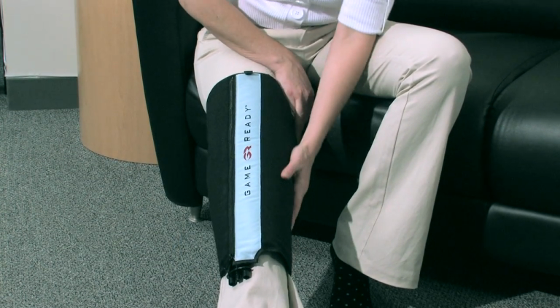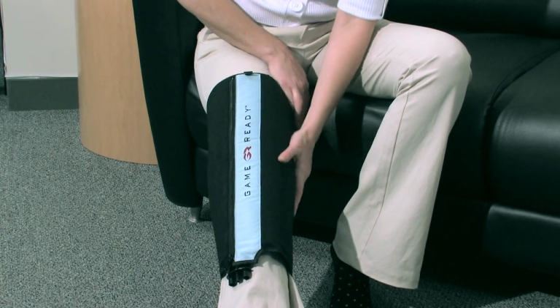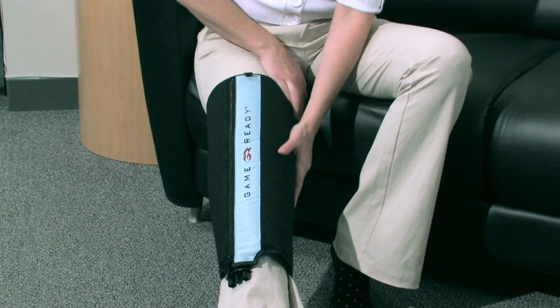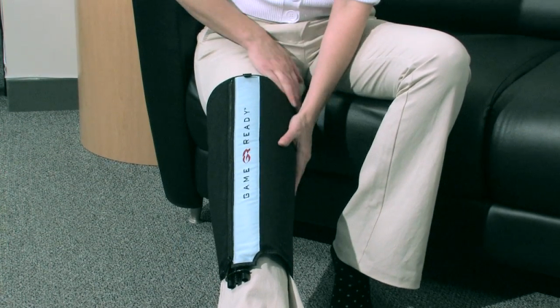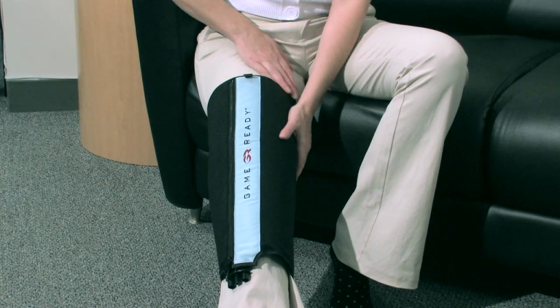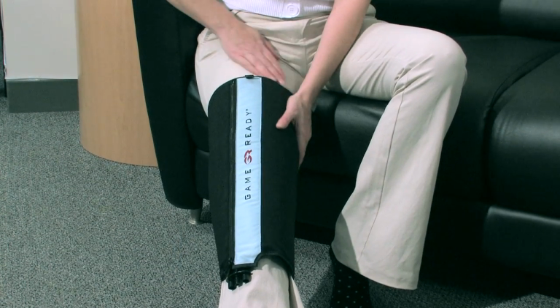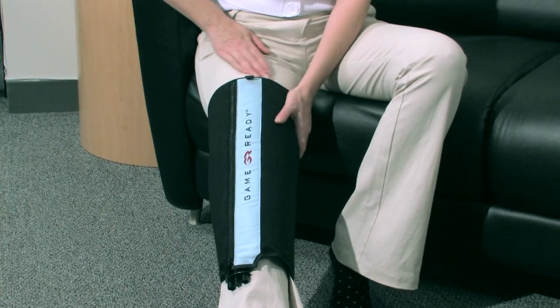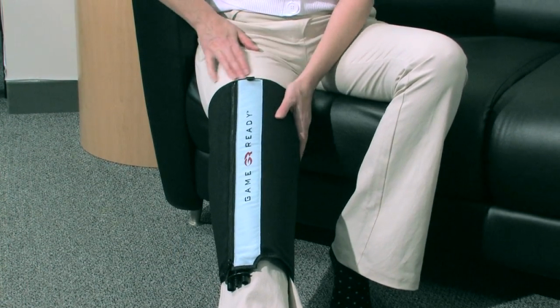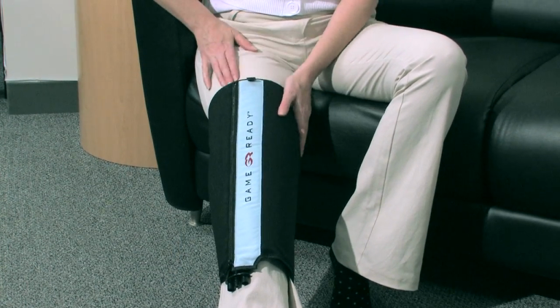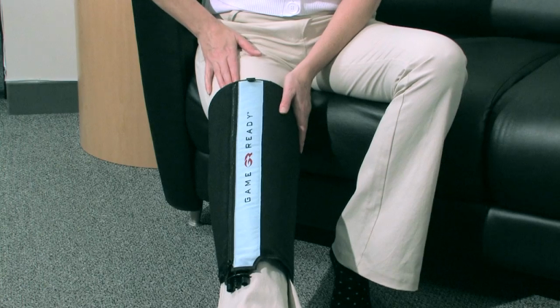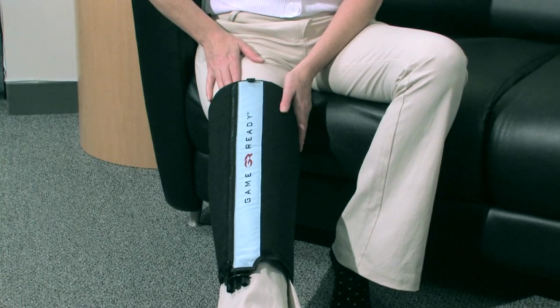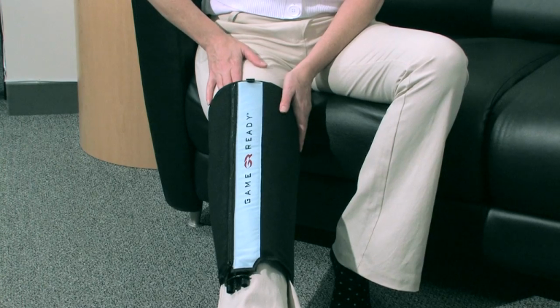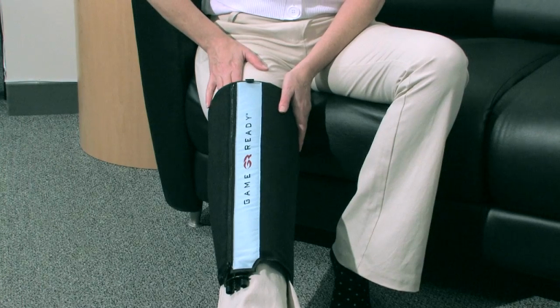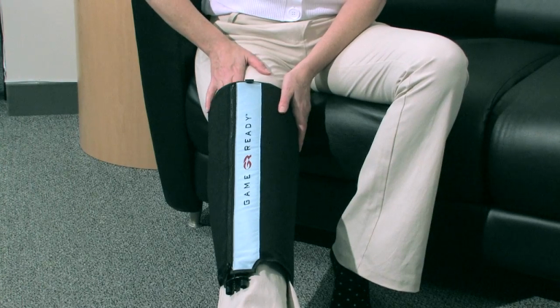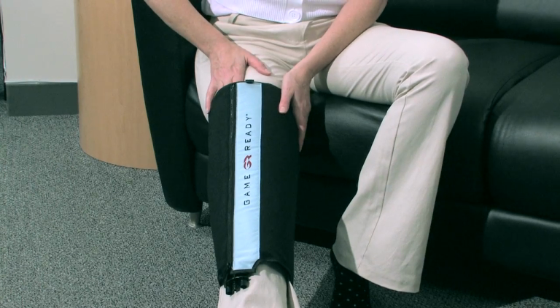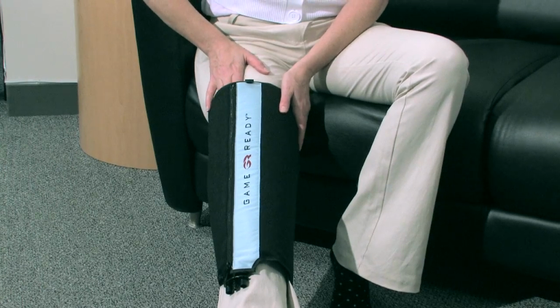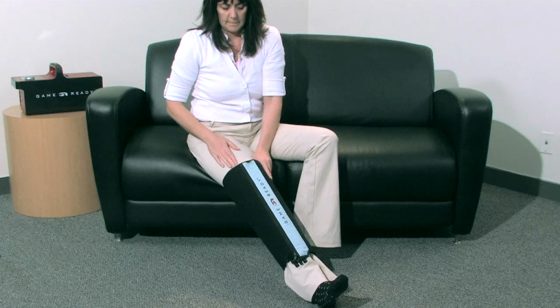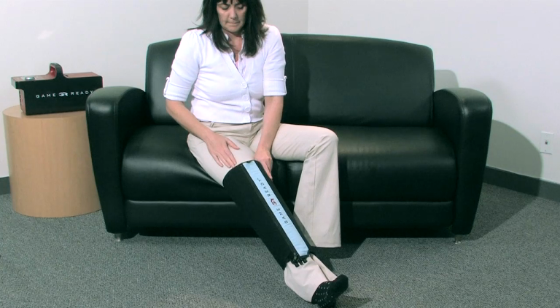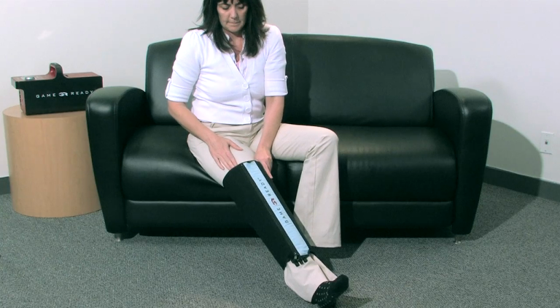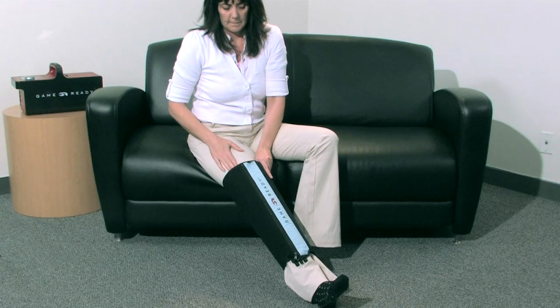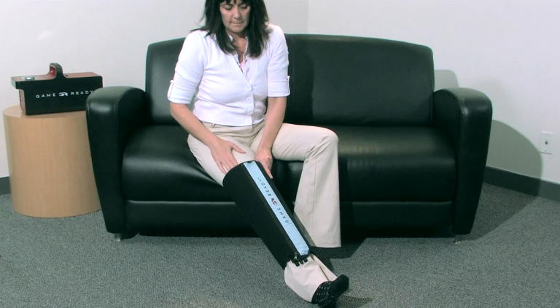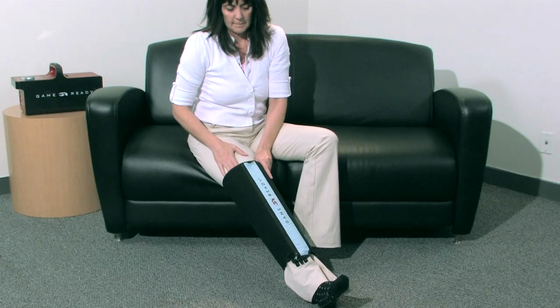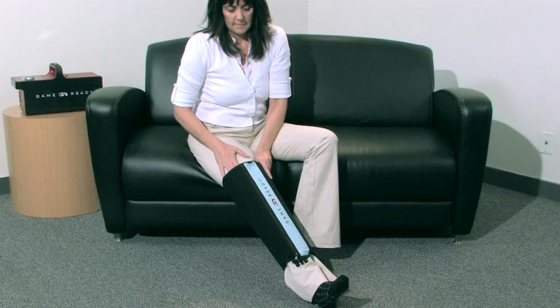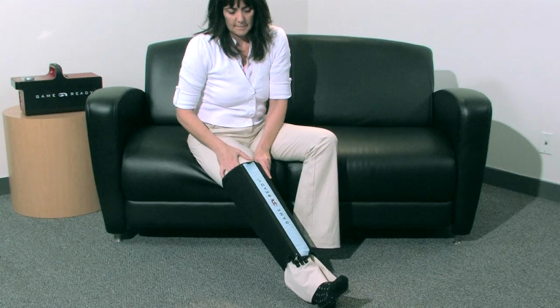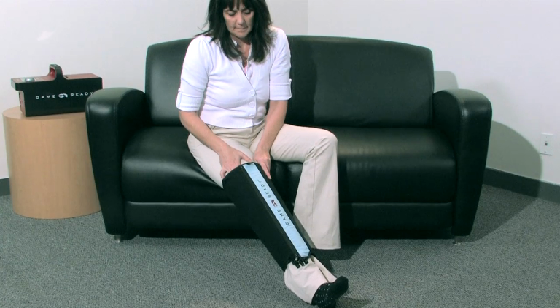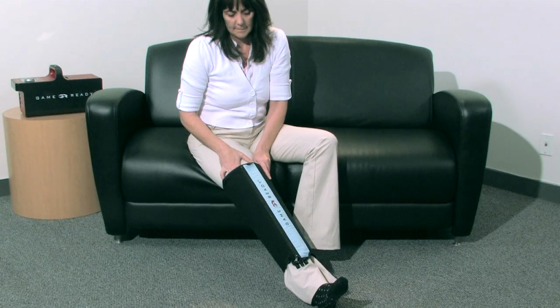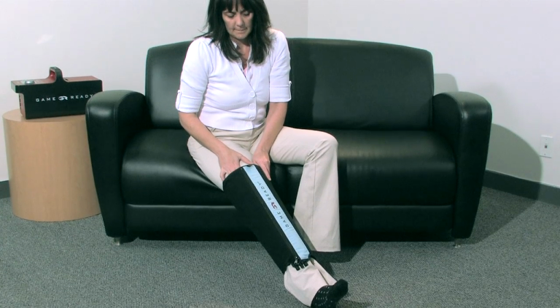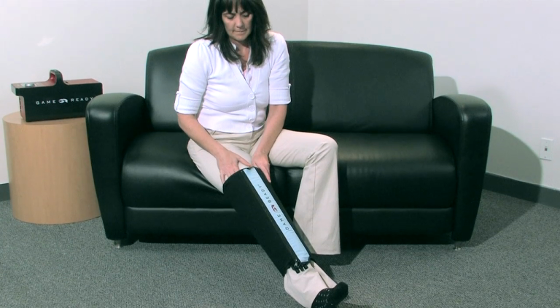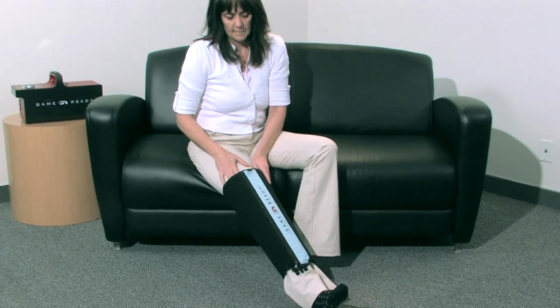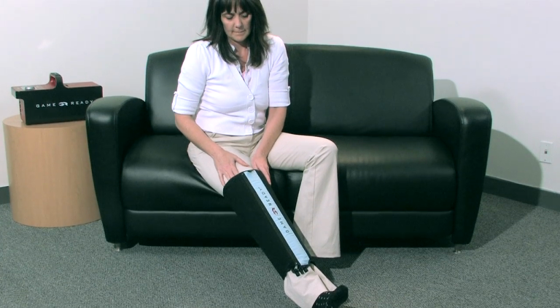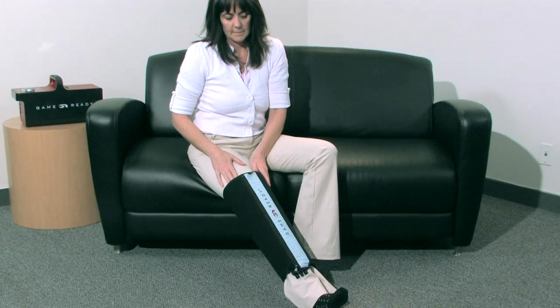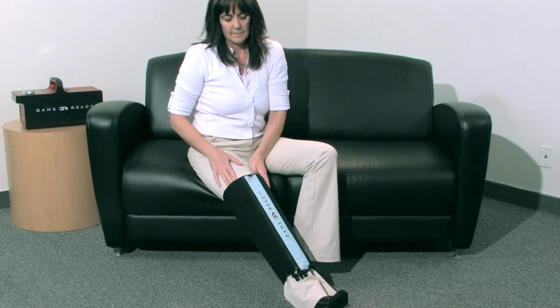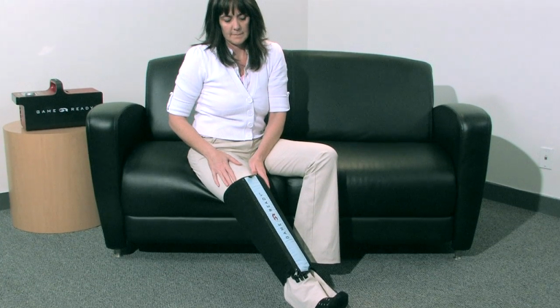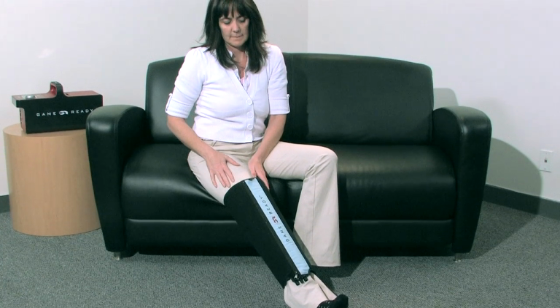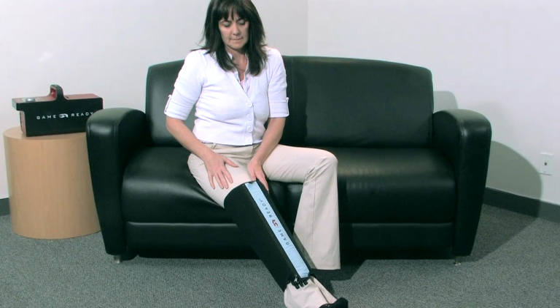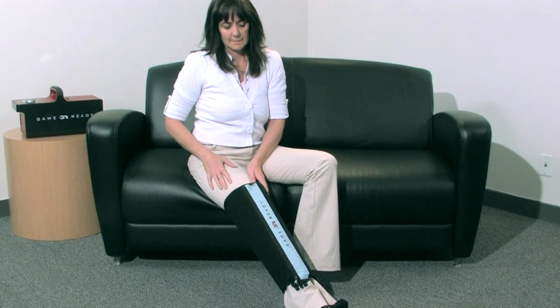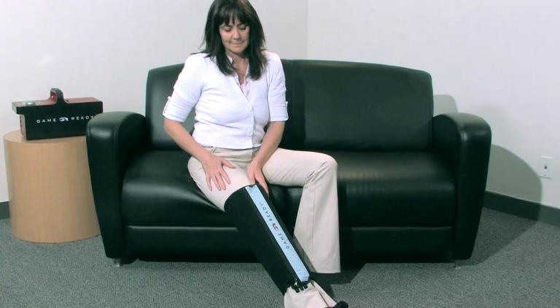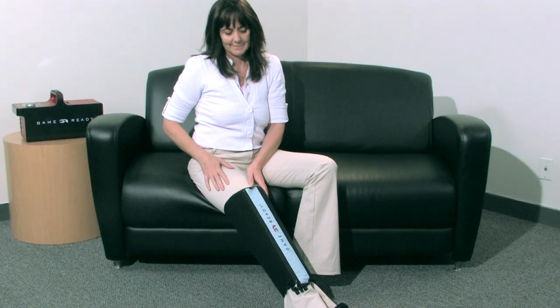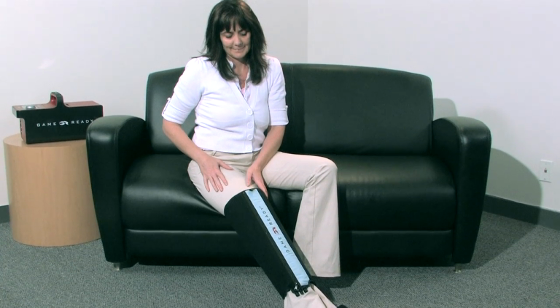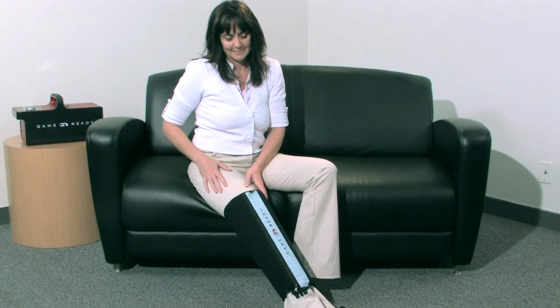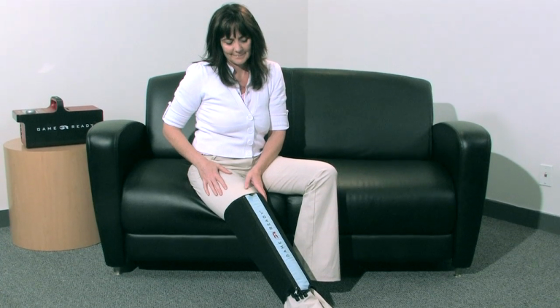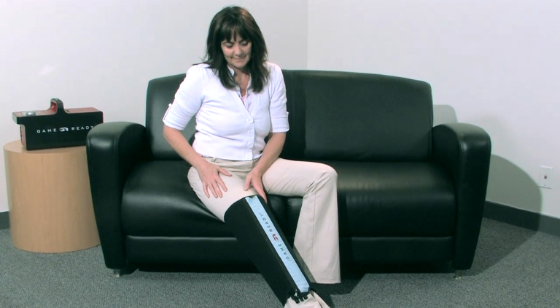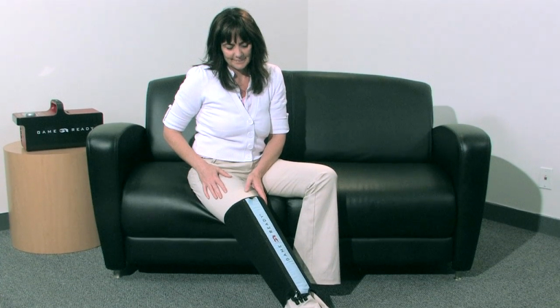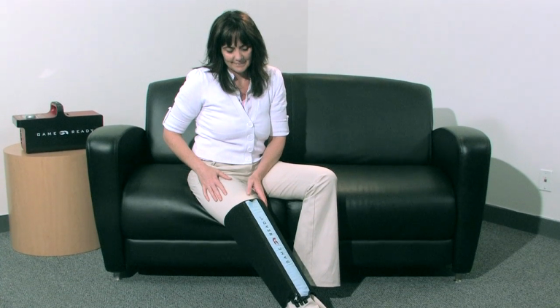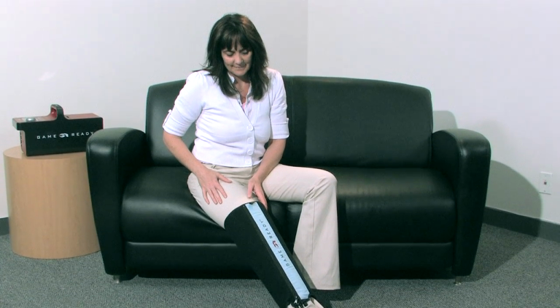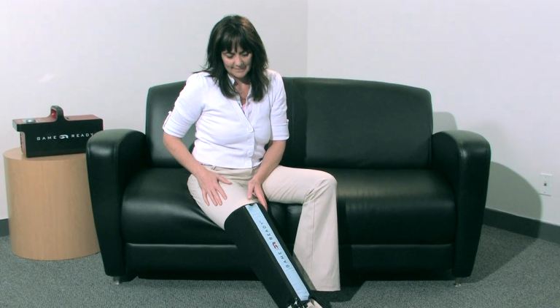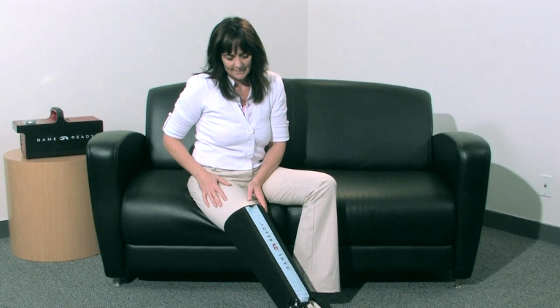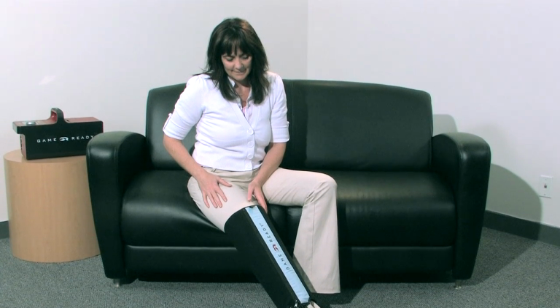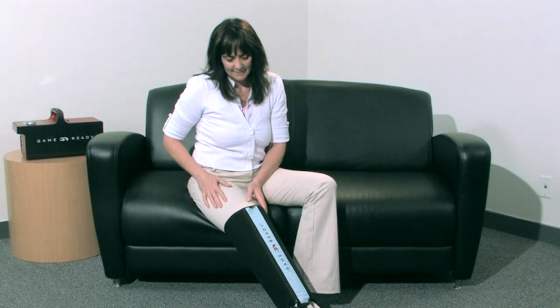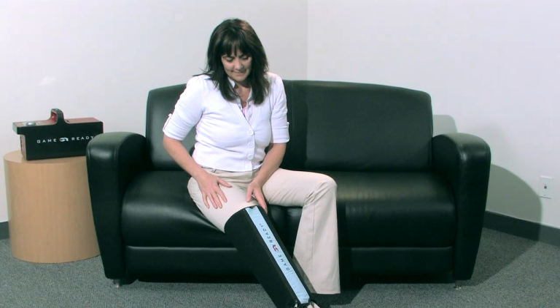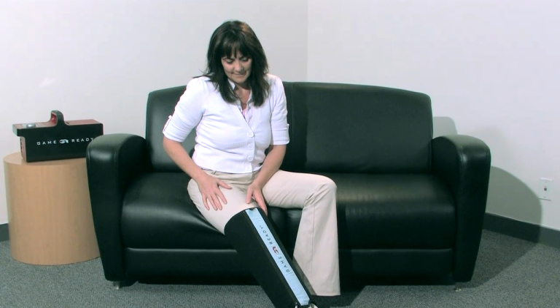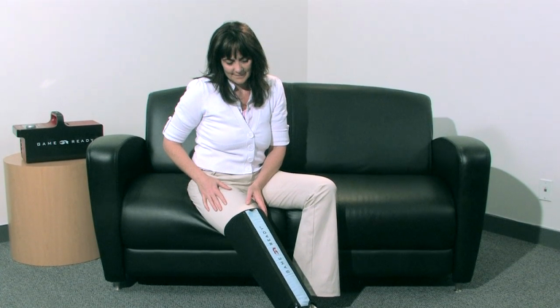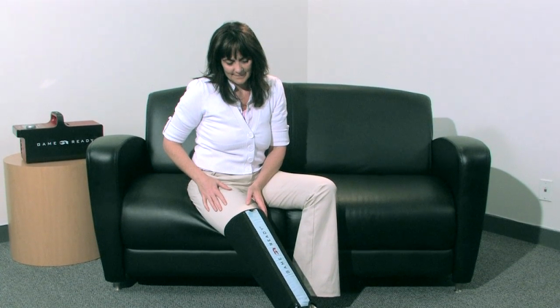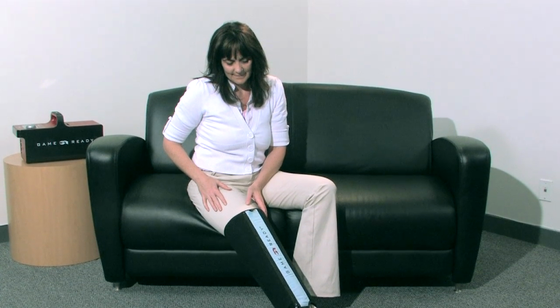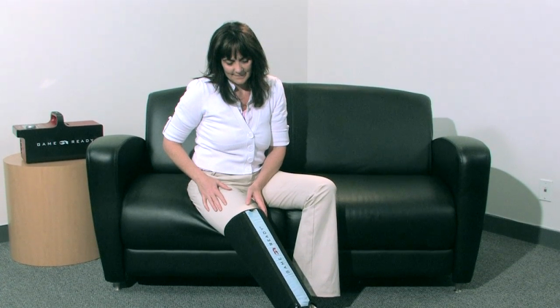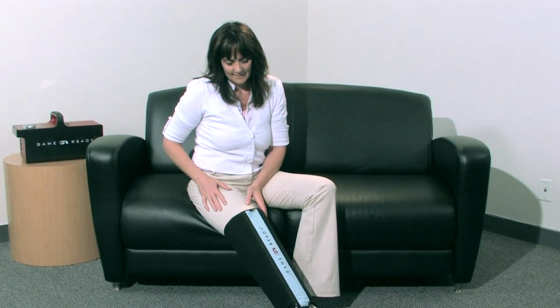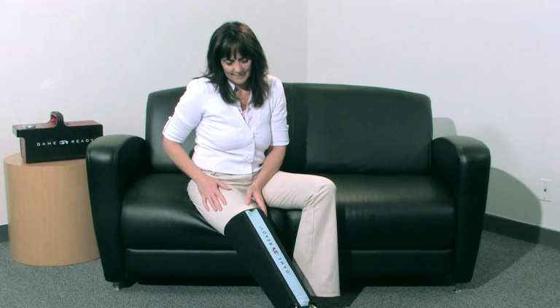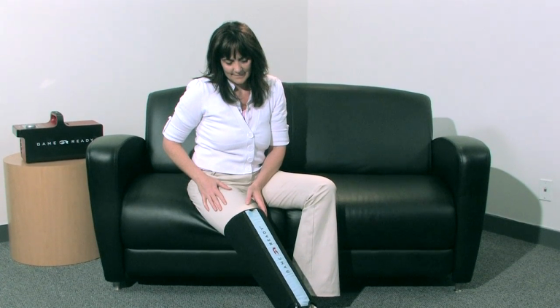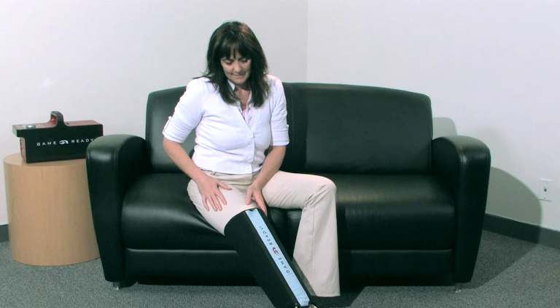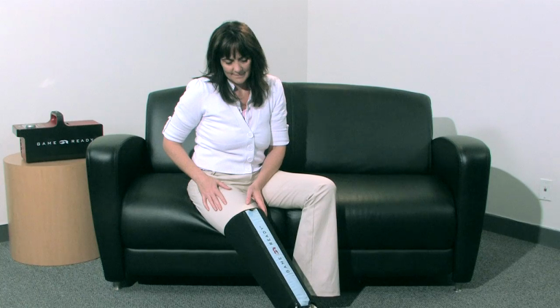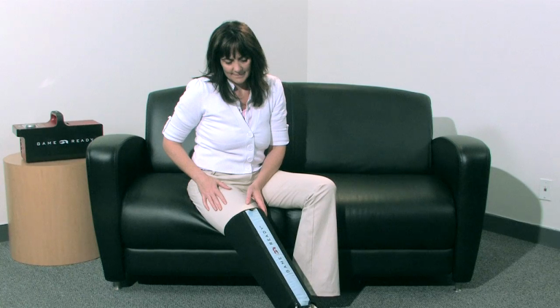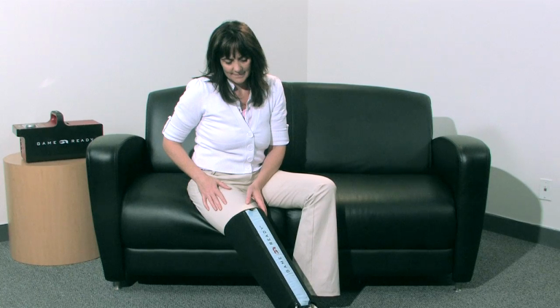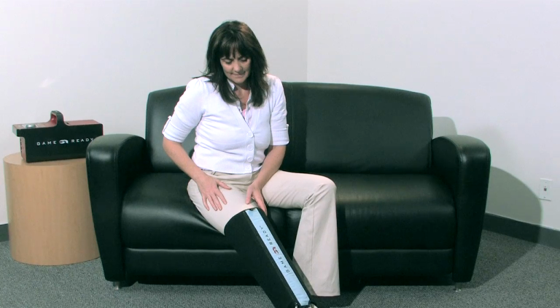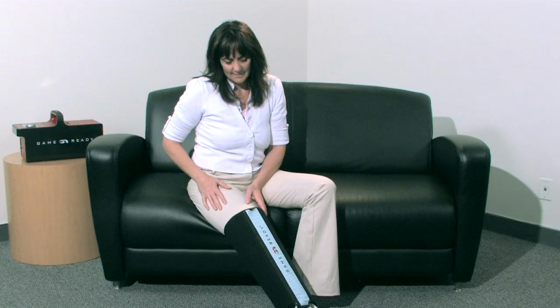Always apply the wrap snugly against the body with no wrinkles or creases, allowing water to travel throughout the entire wrap.